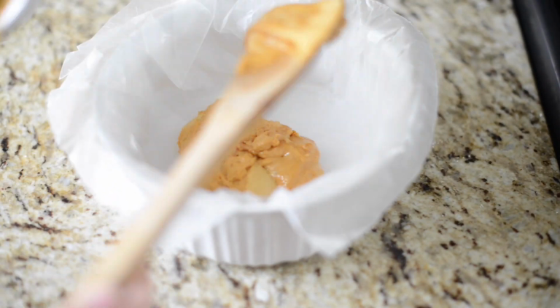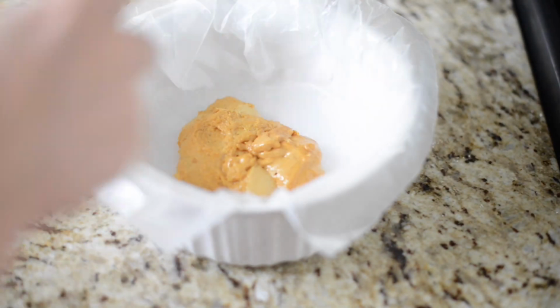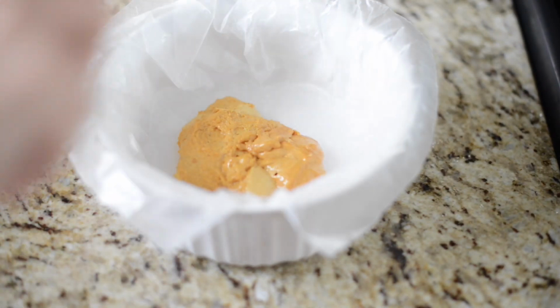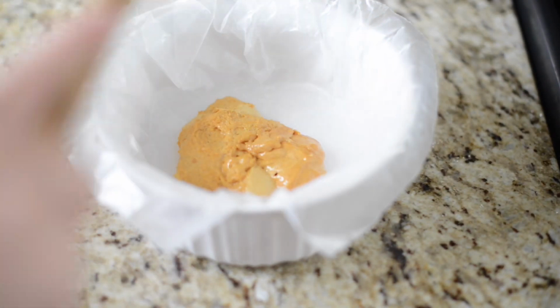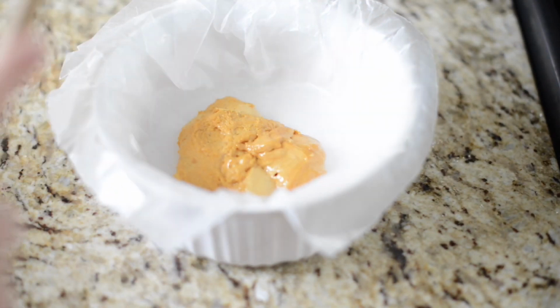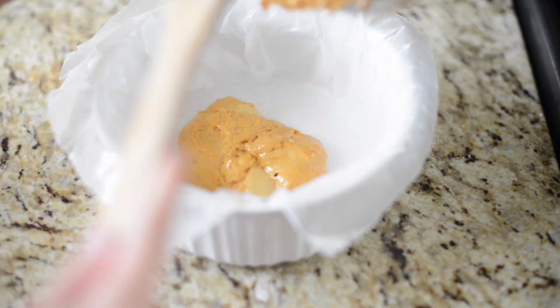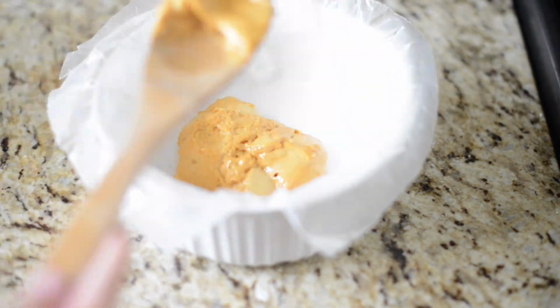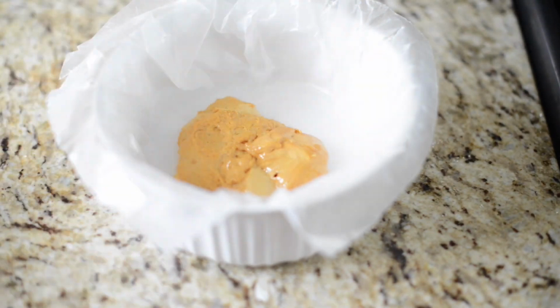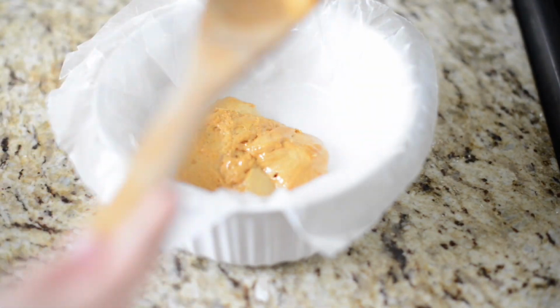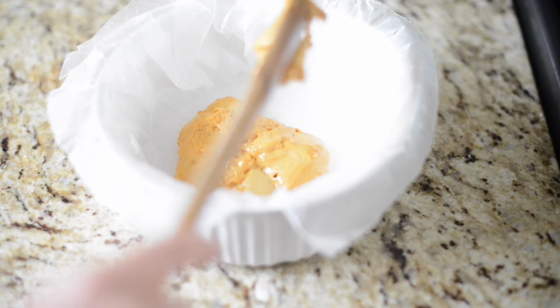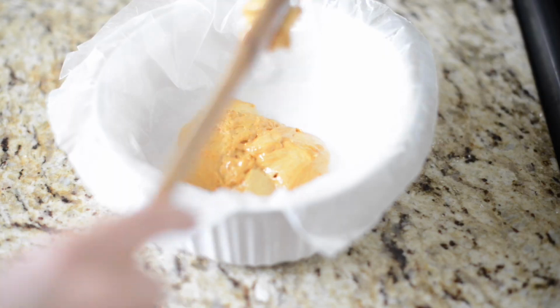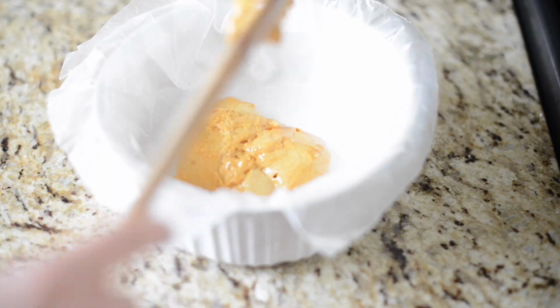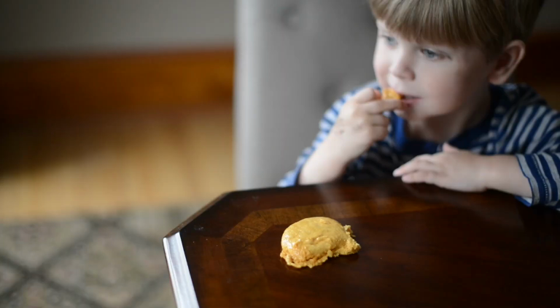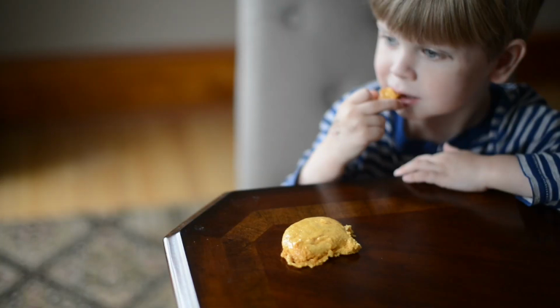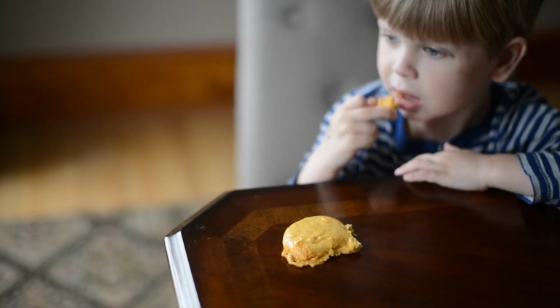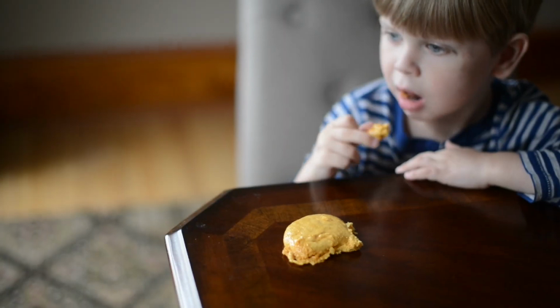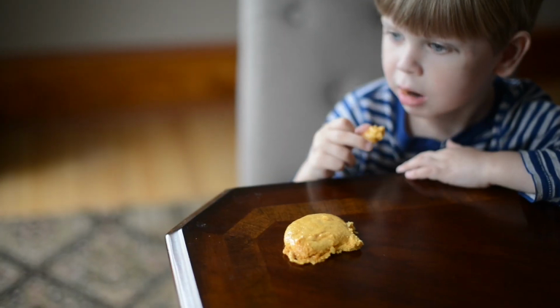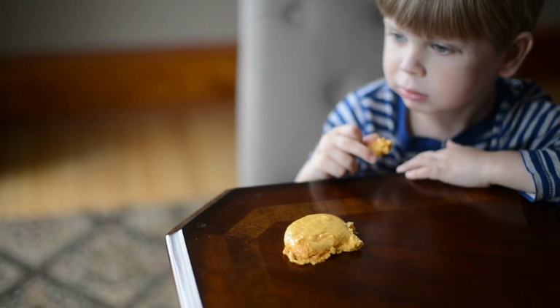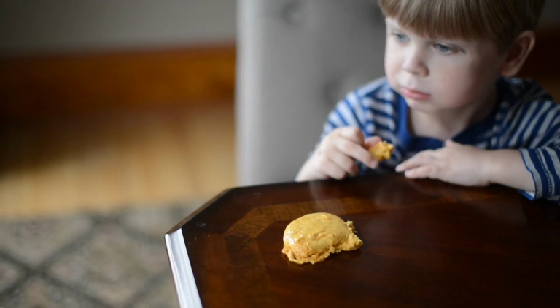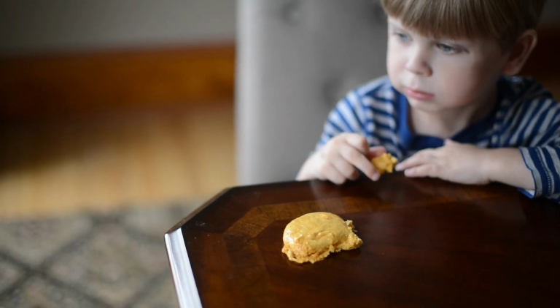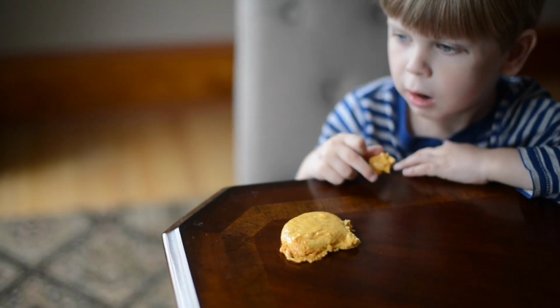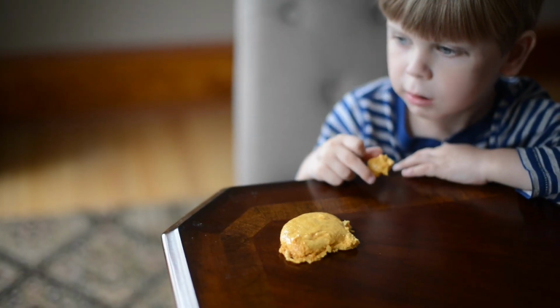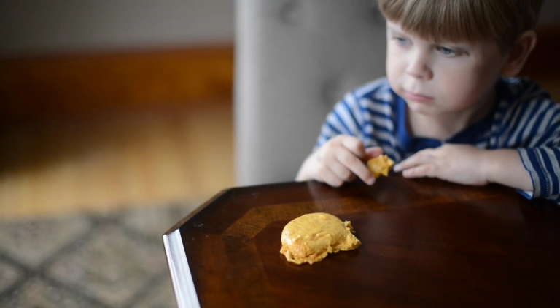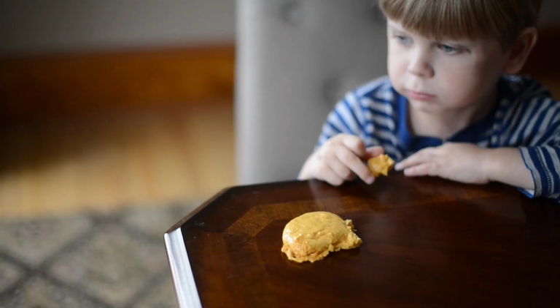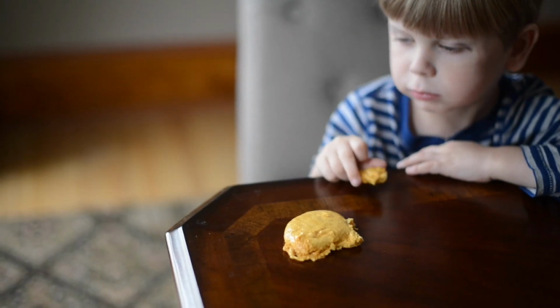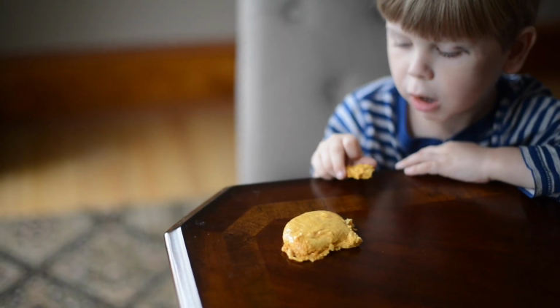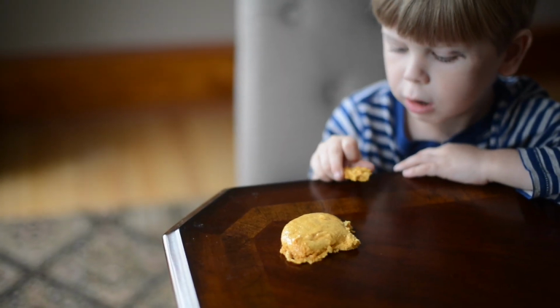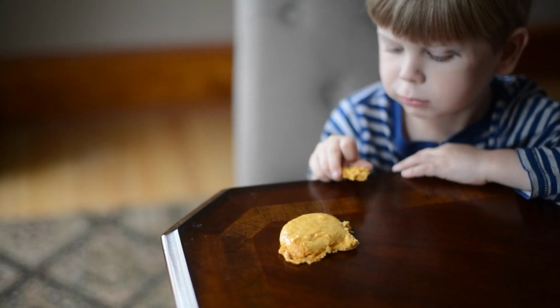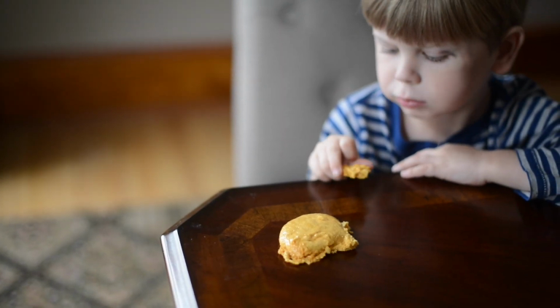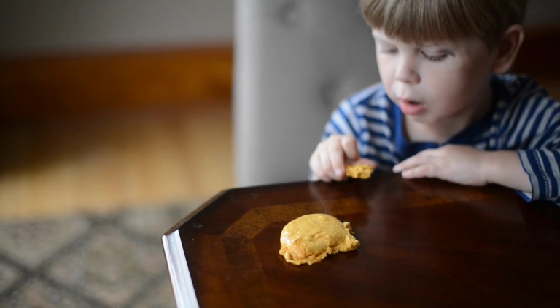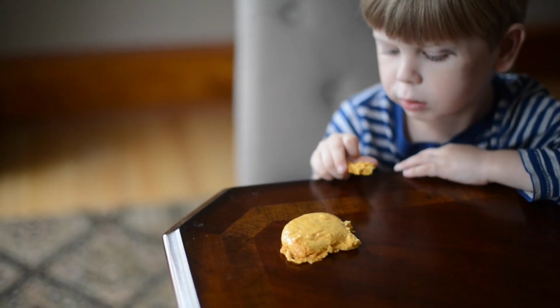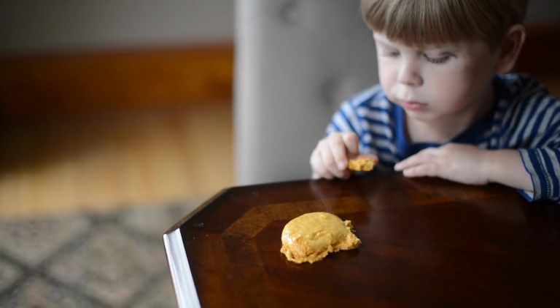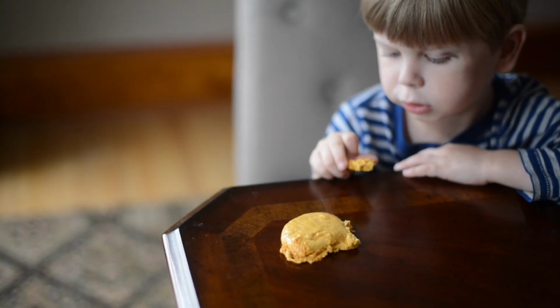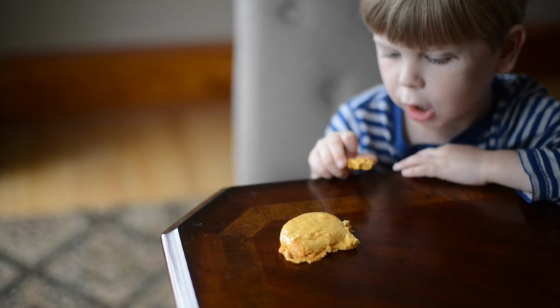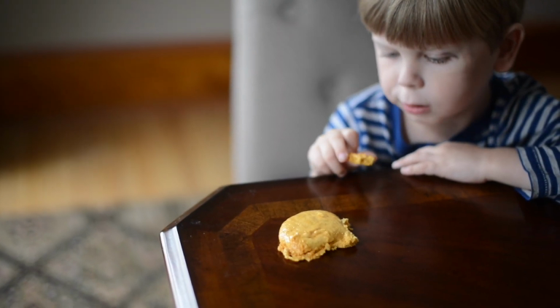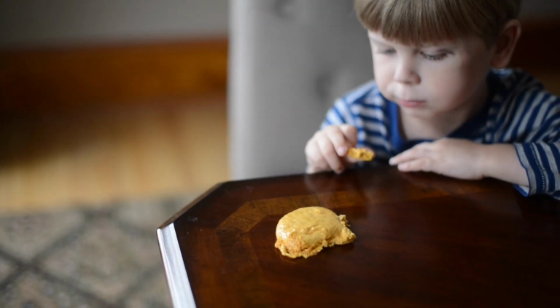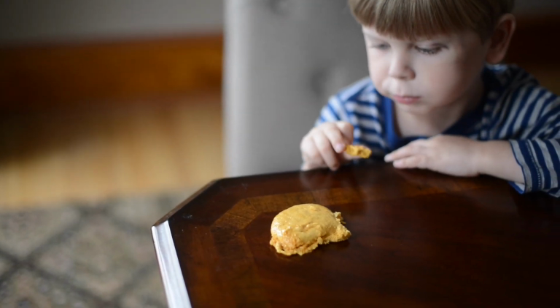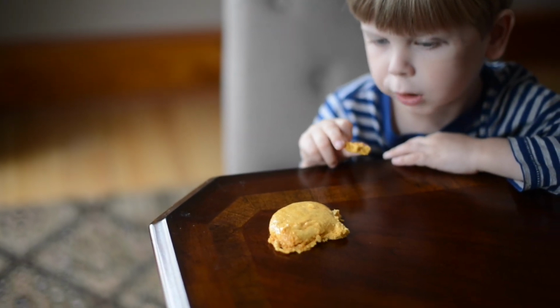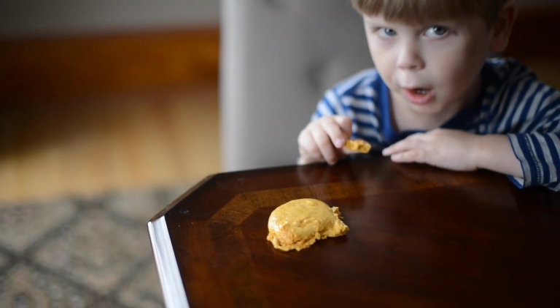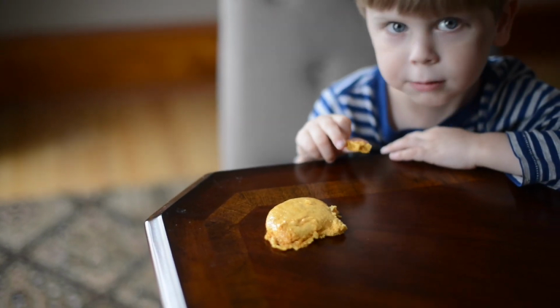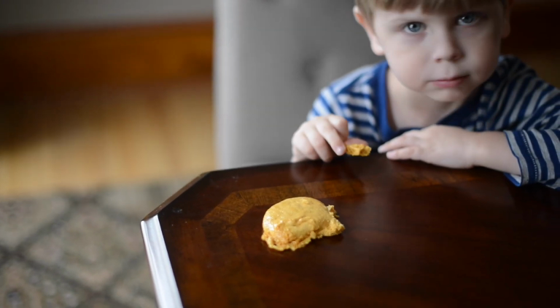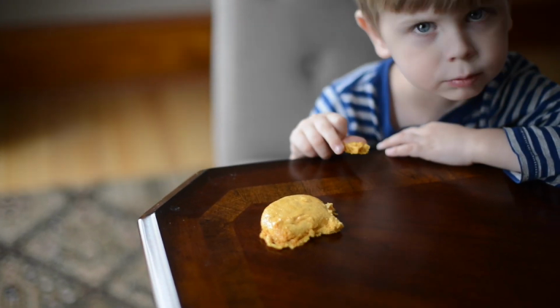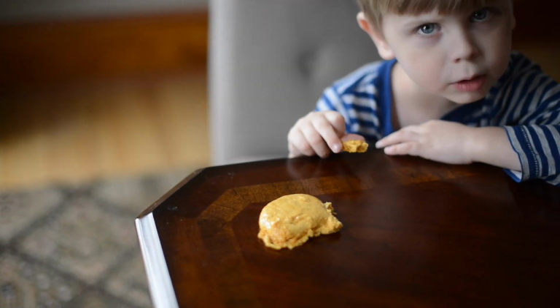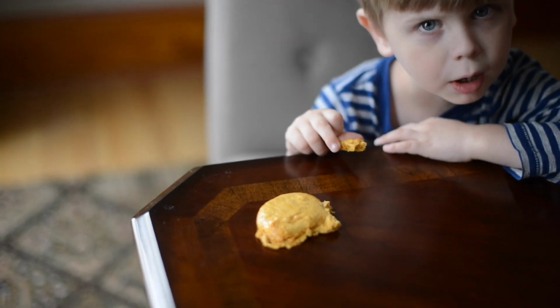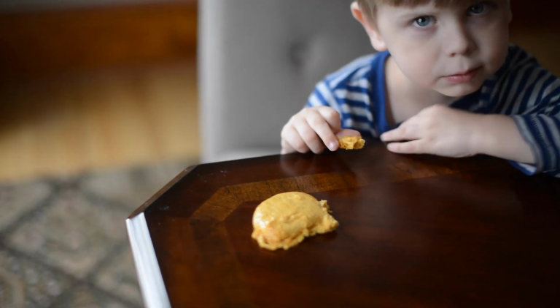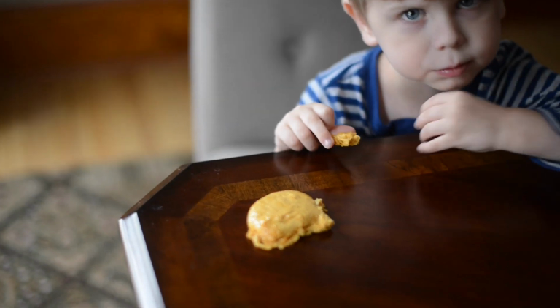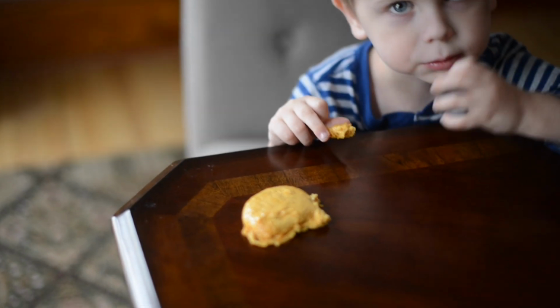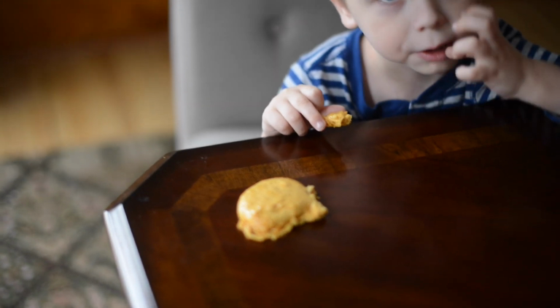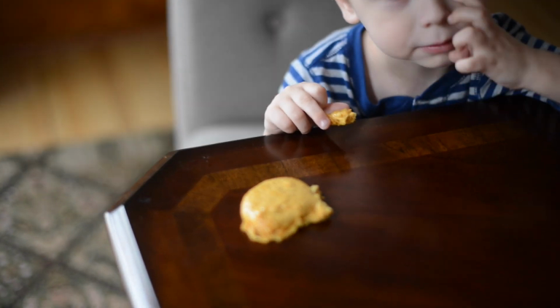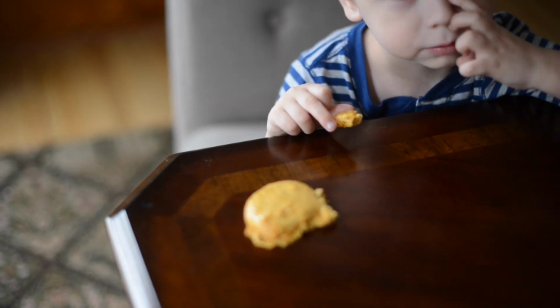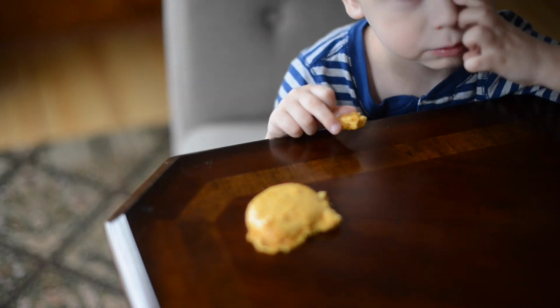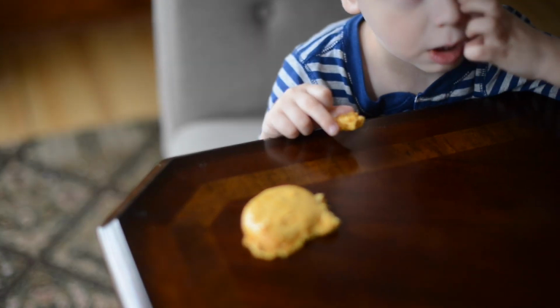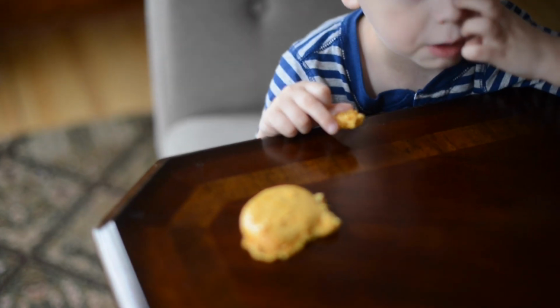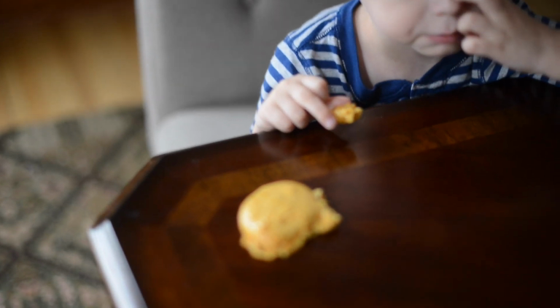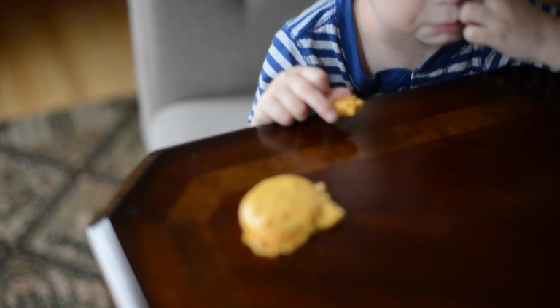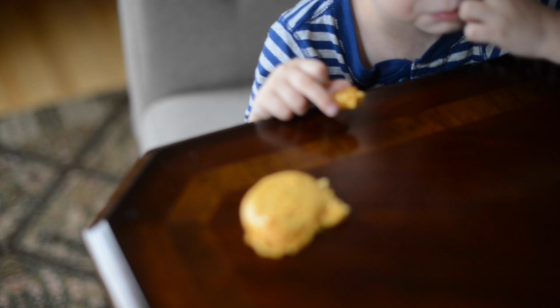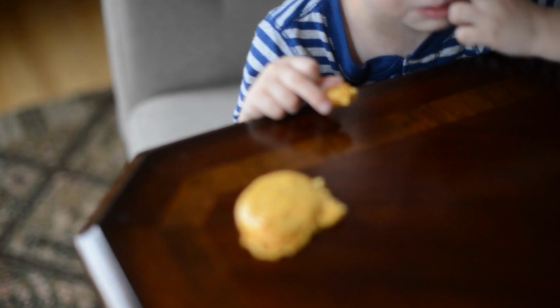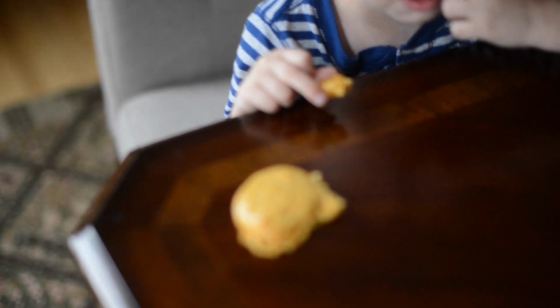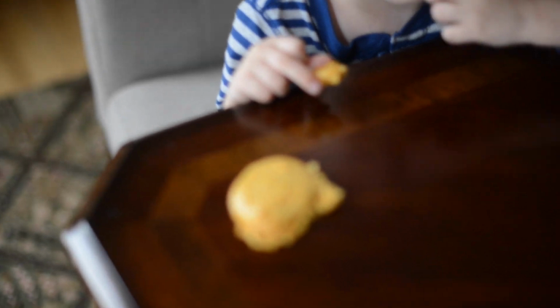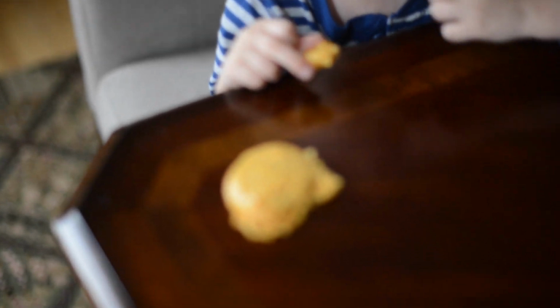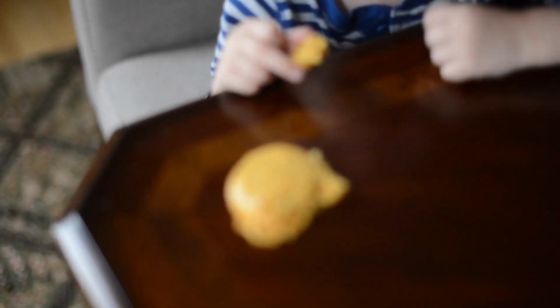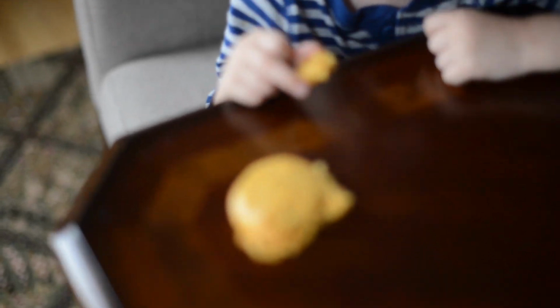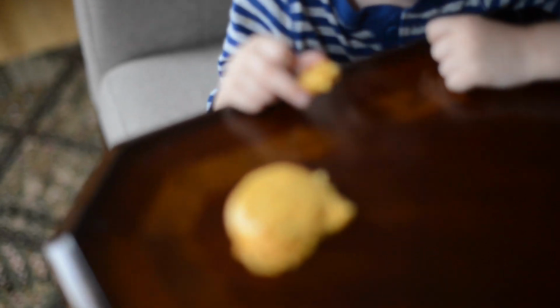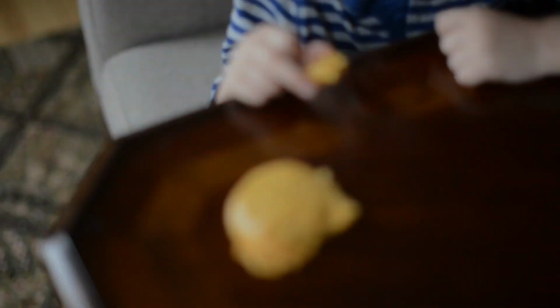The baking soda reacts, creating carbon dioxide bubbles, which is why it expands and makes it crunchy and fluffy.